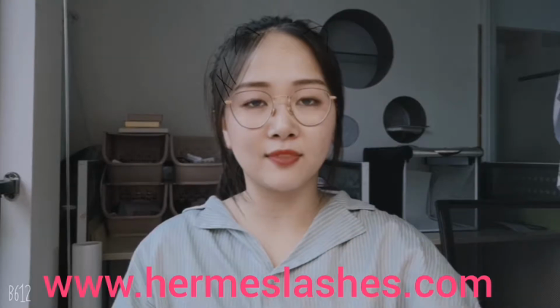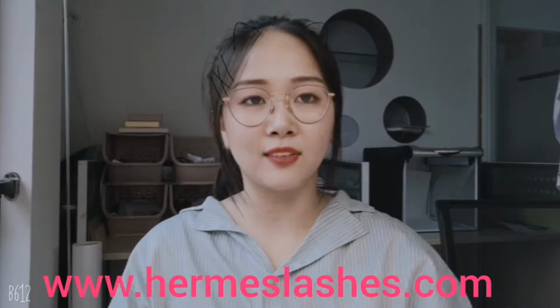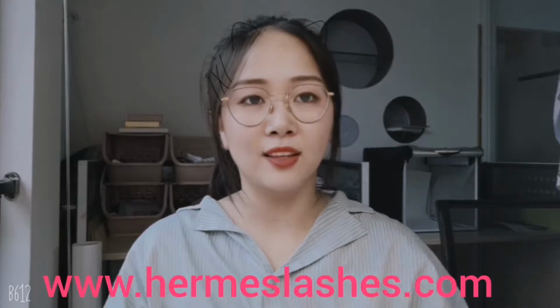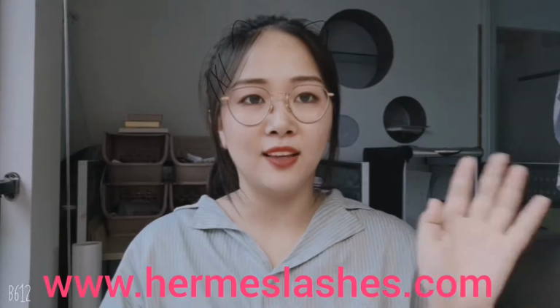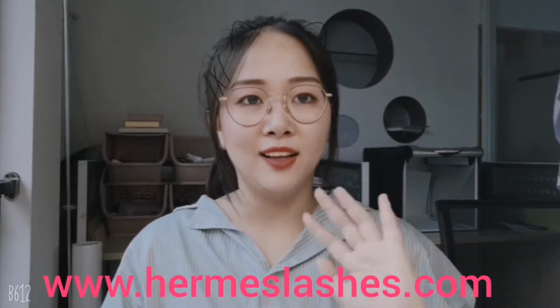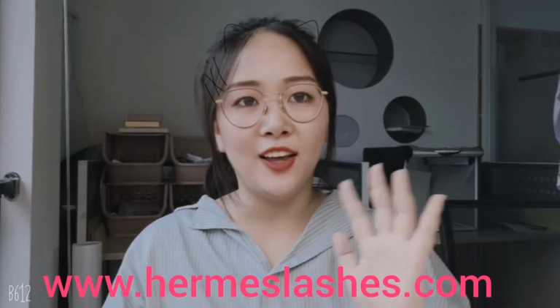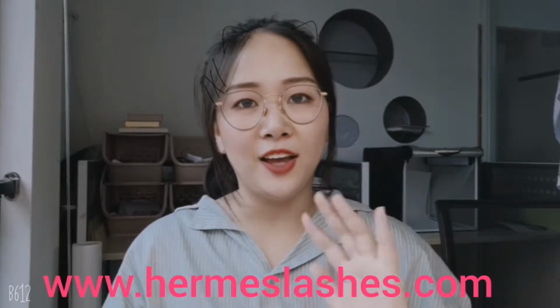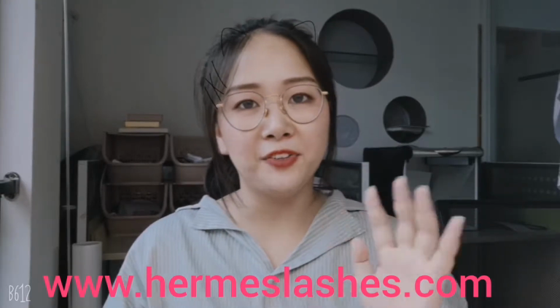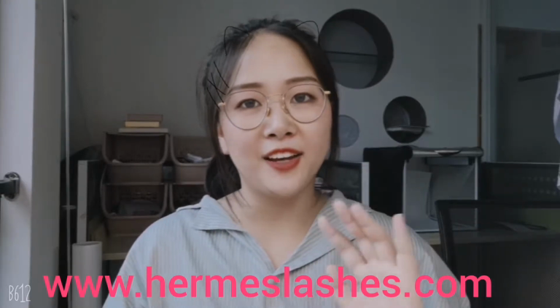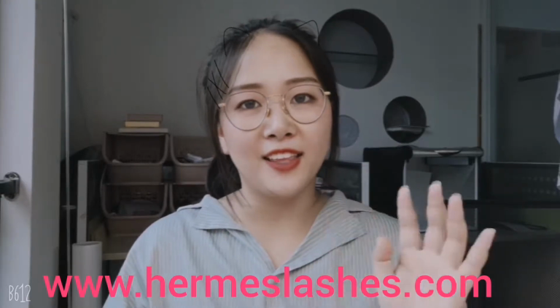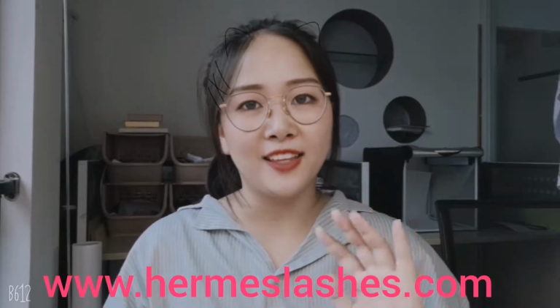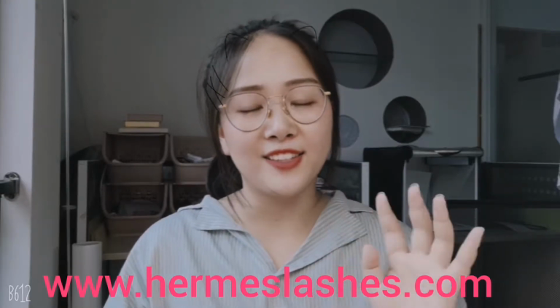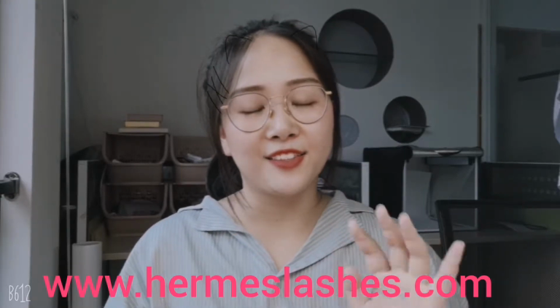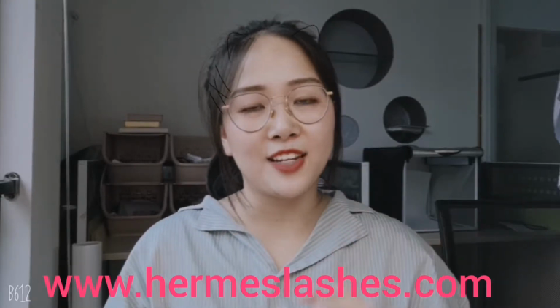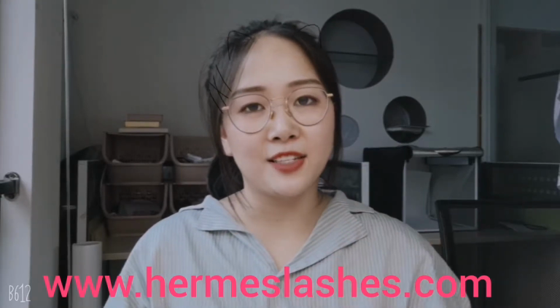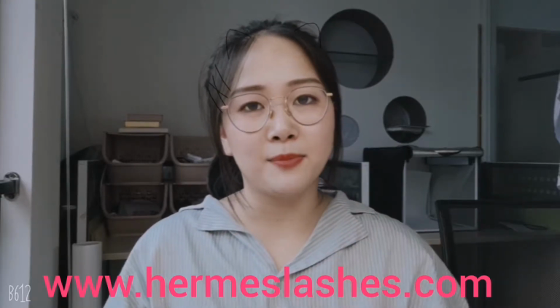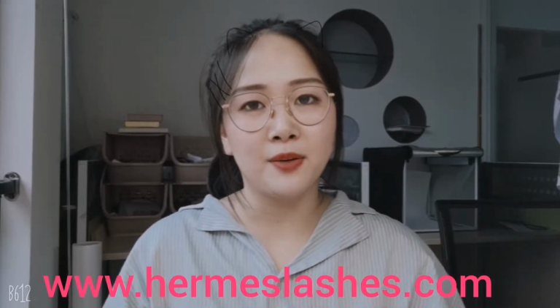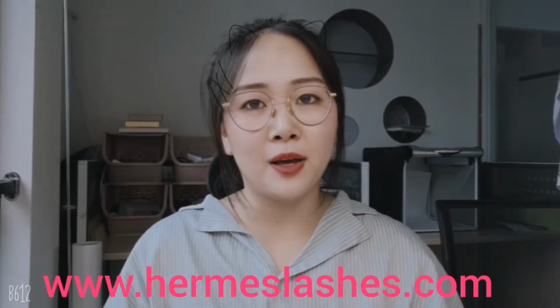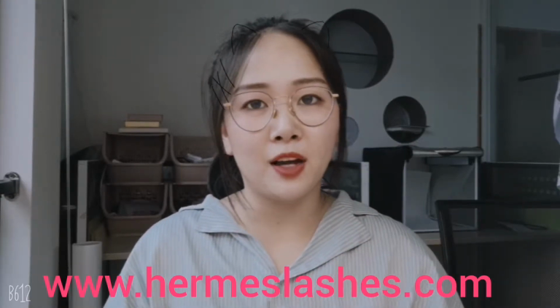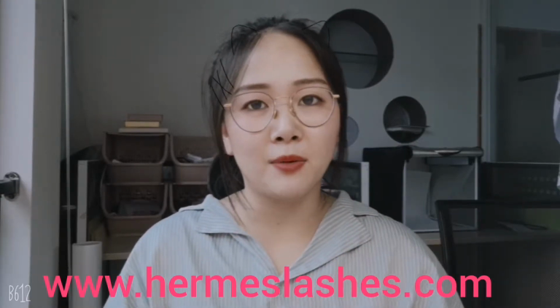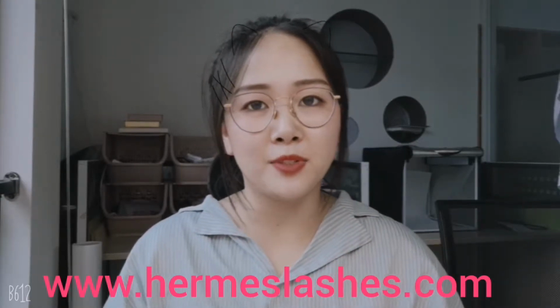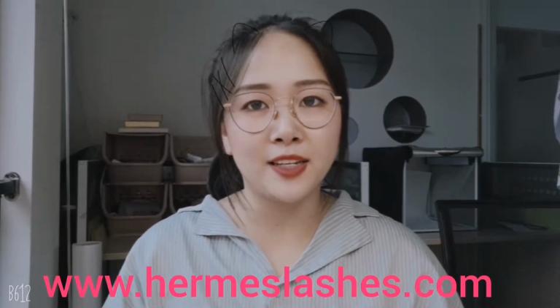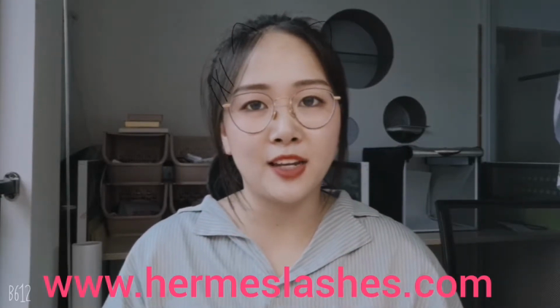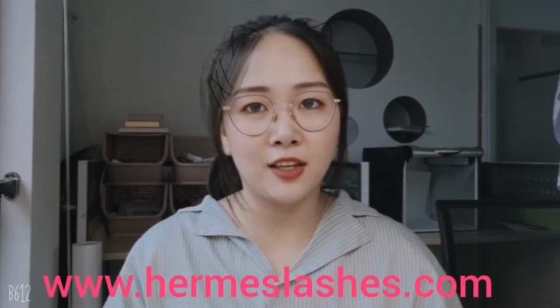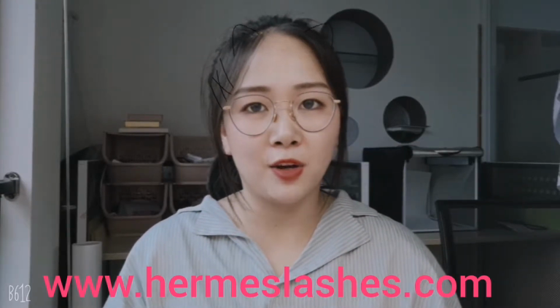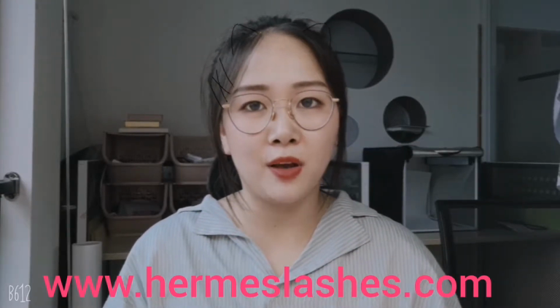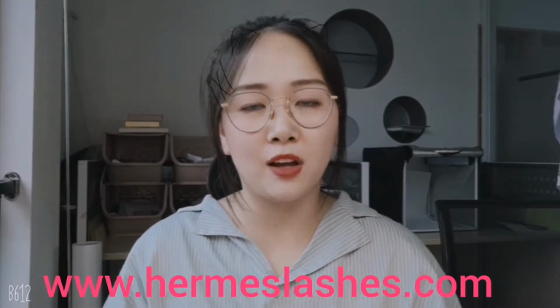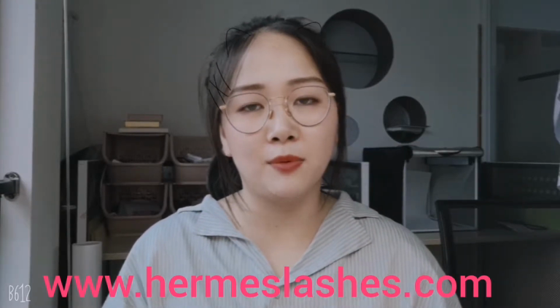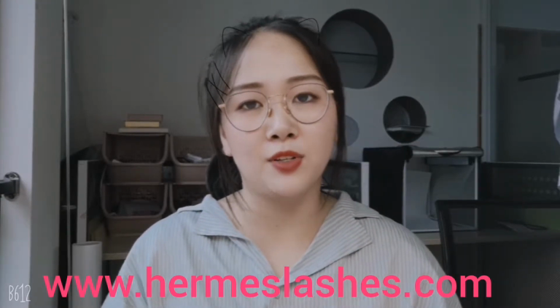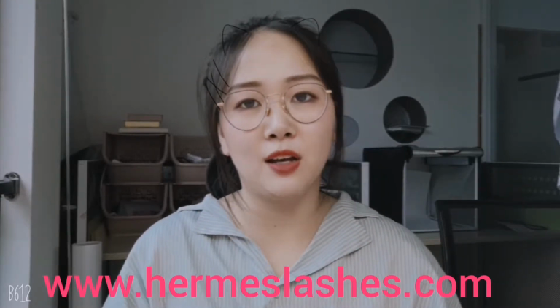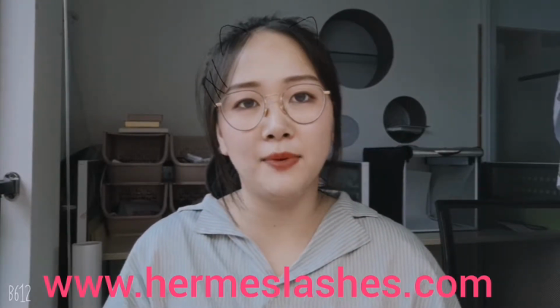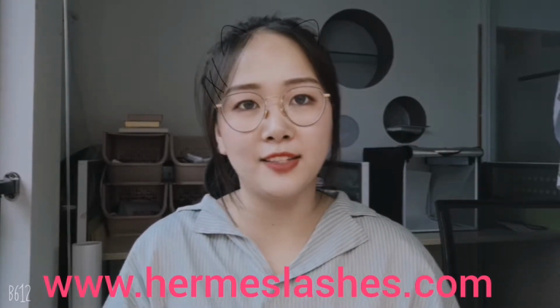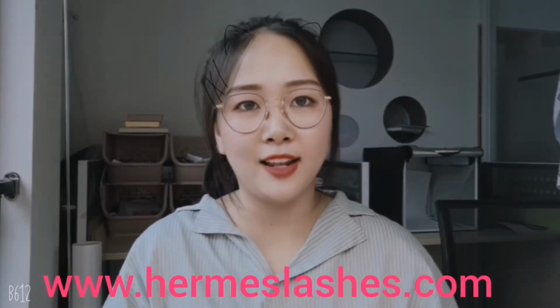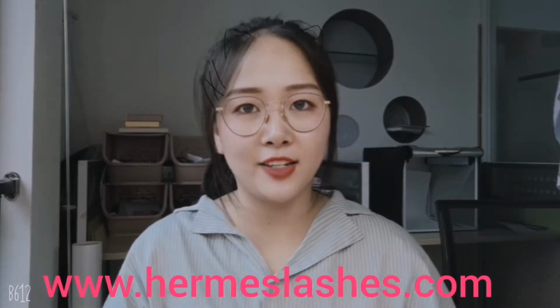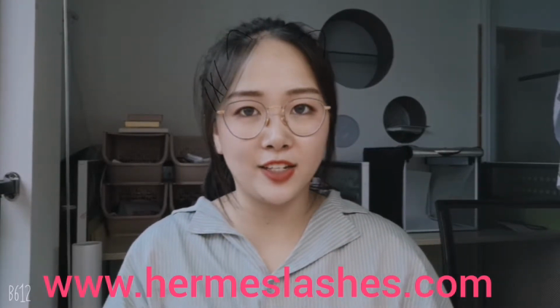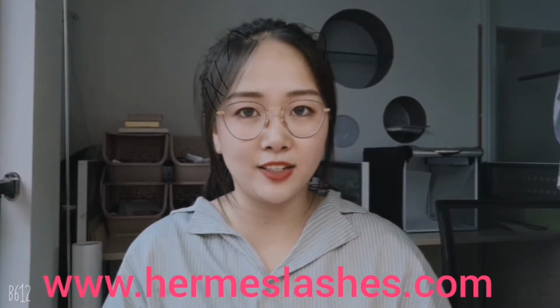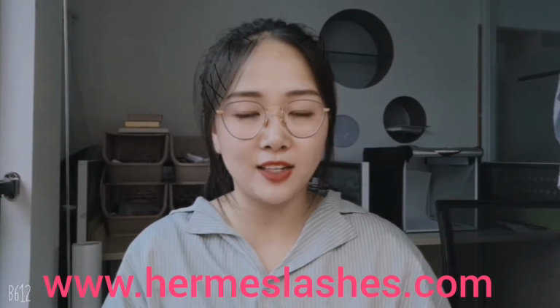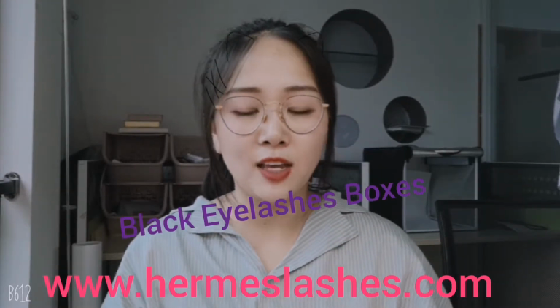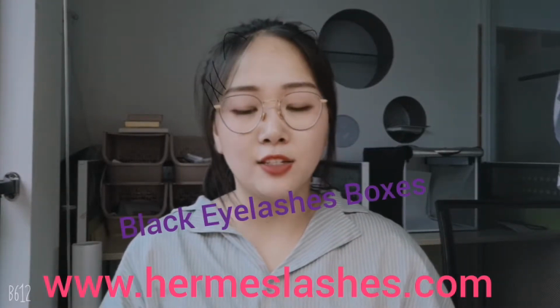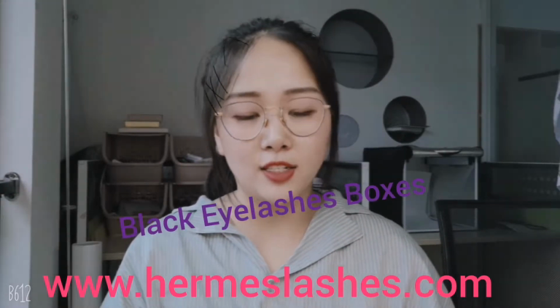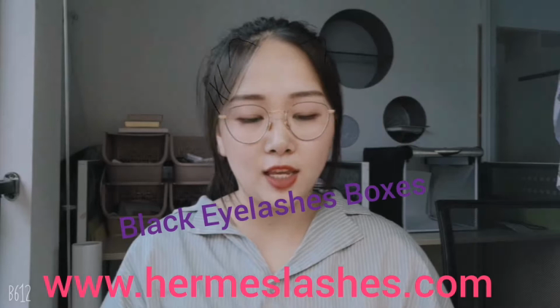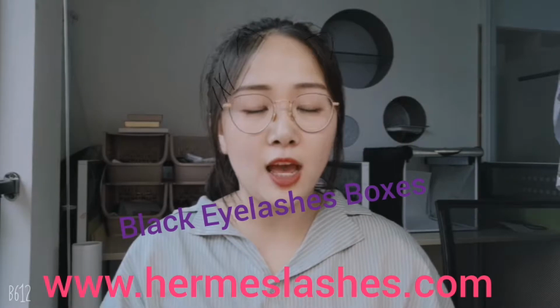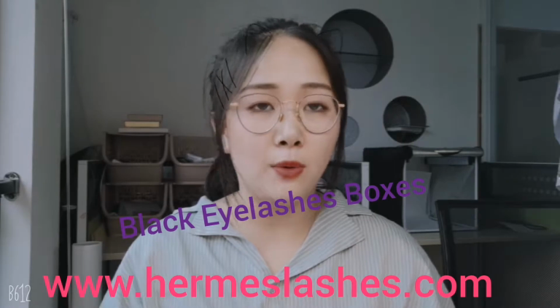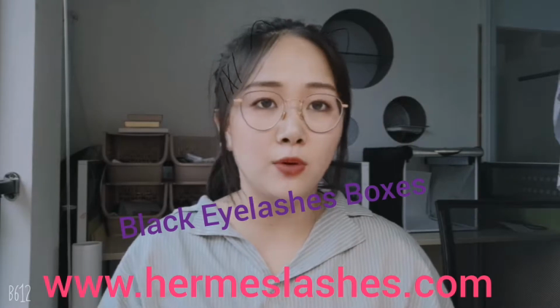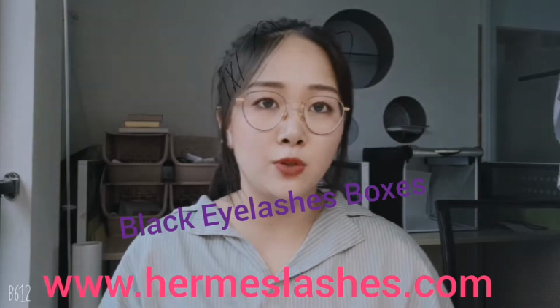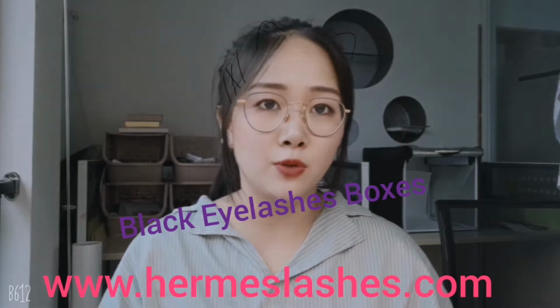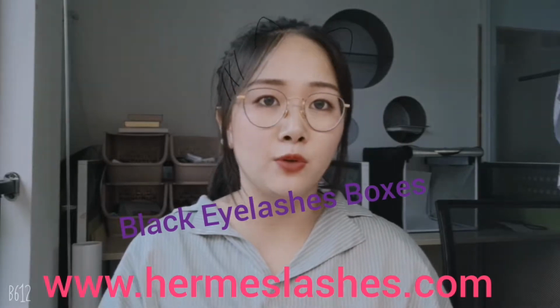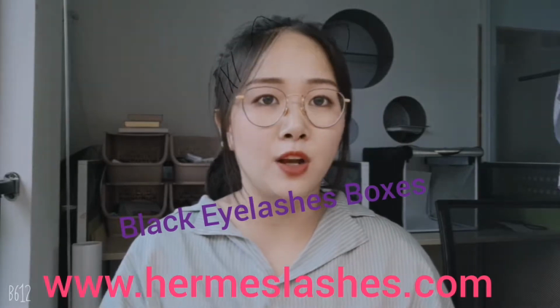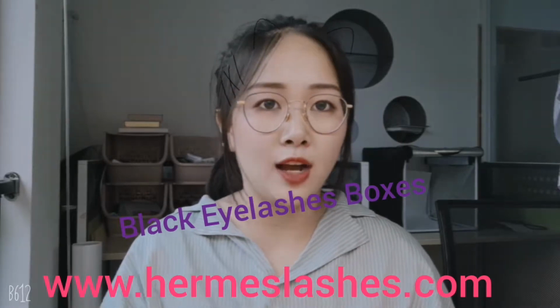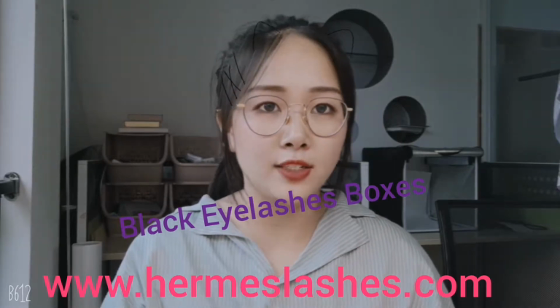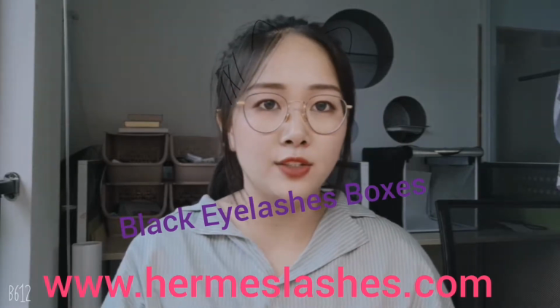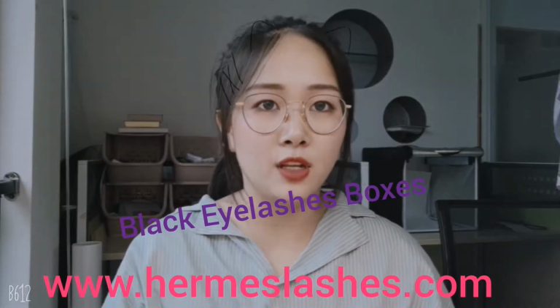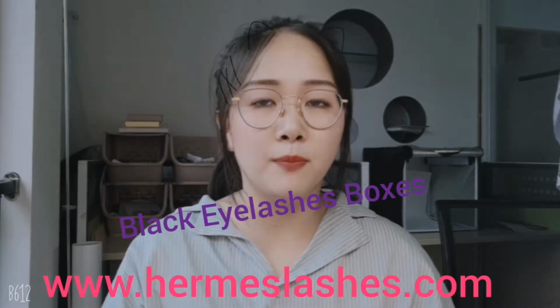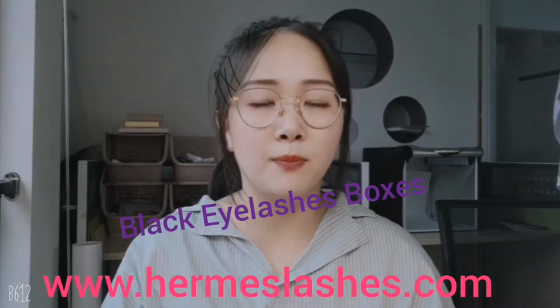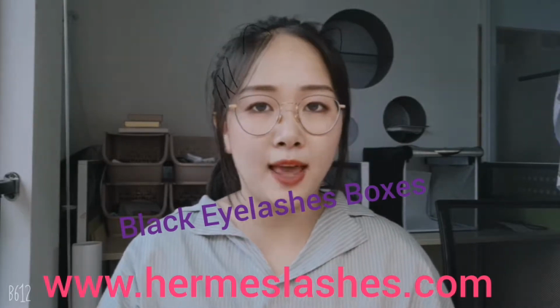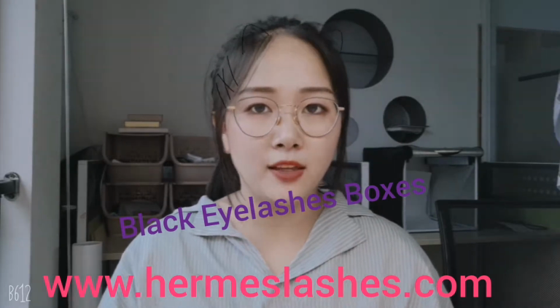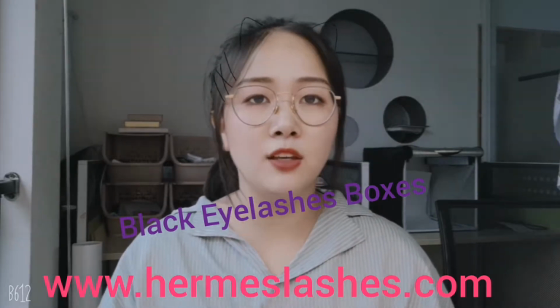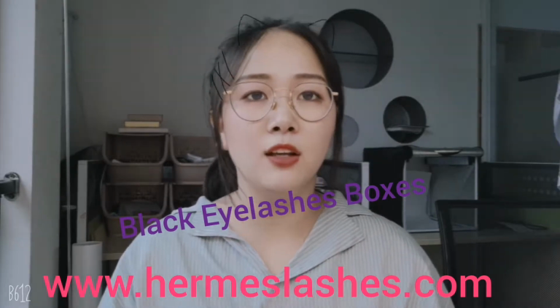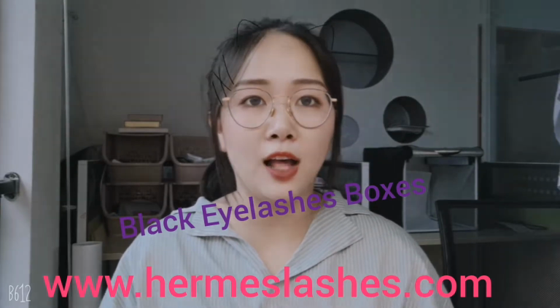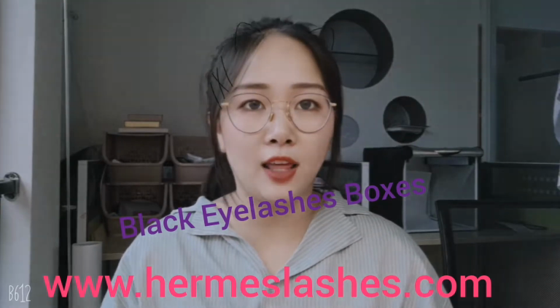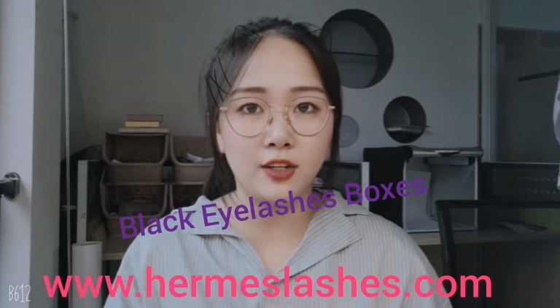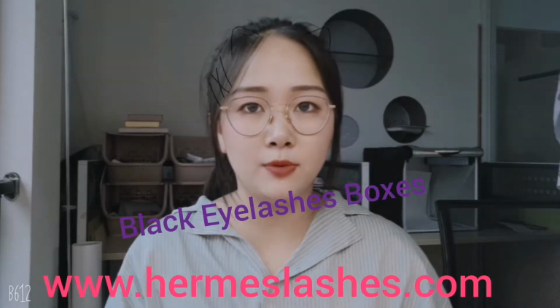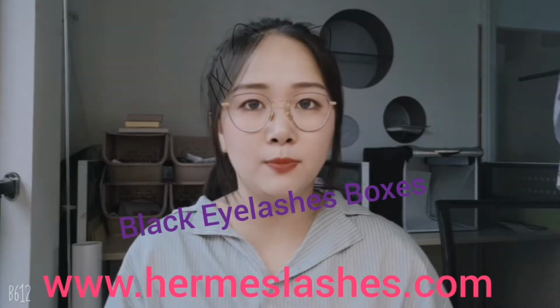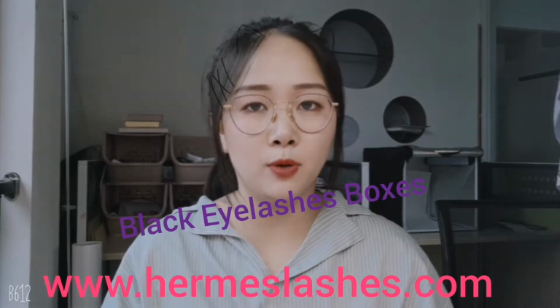Hello everyone, this is Jasmine. Welcome to my channel, welcome to Hermit Slashes. Today I will show you guys some Black Eyelash boxes.